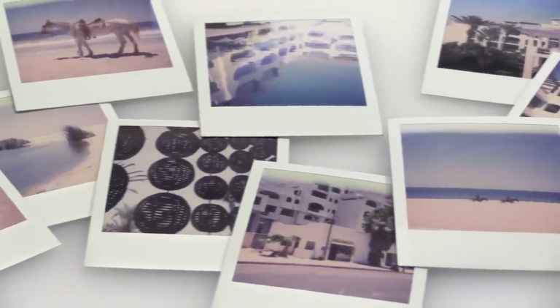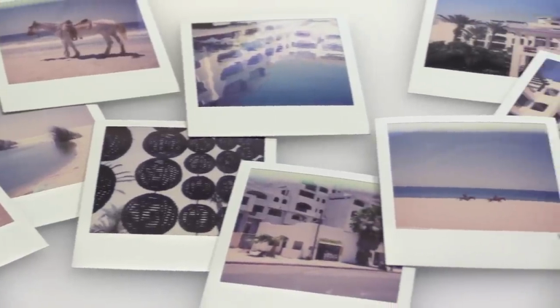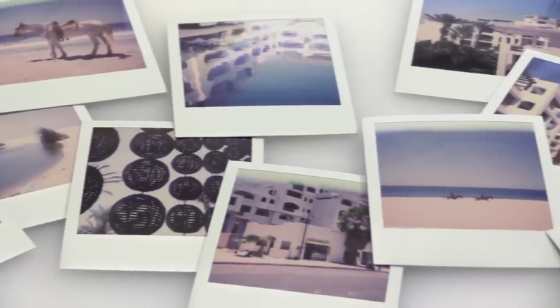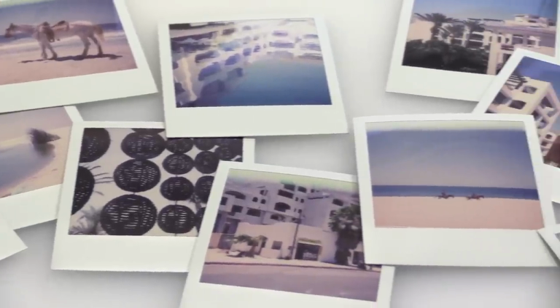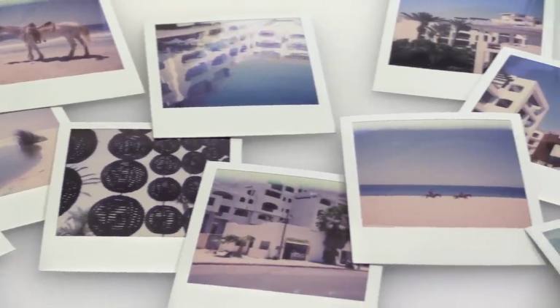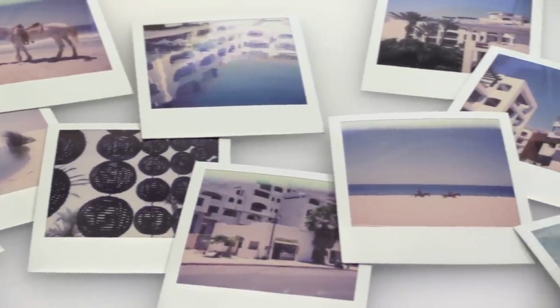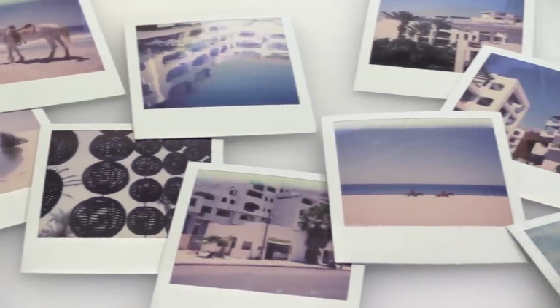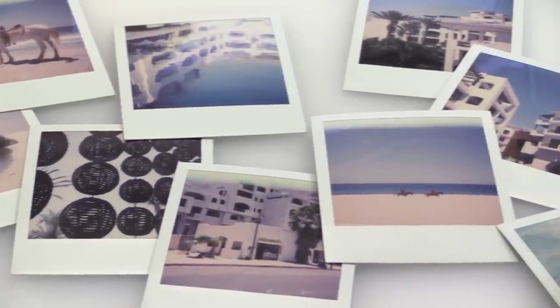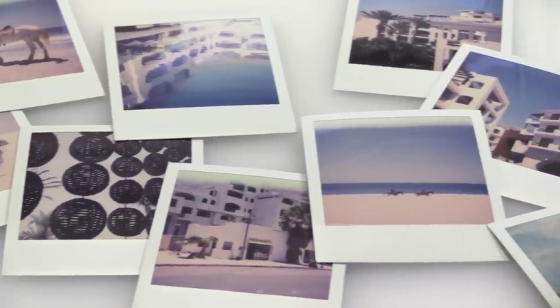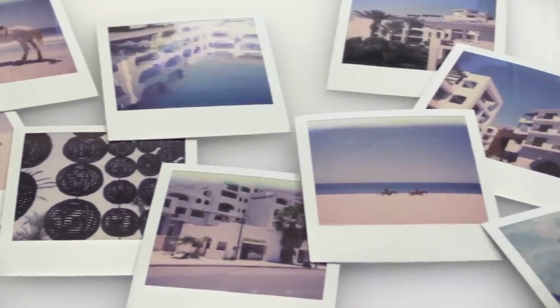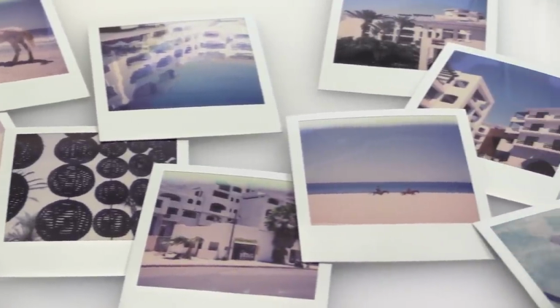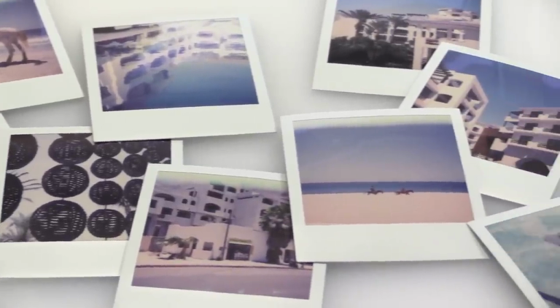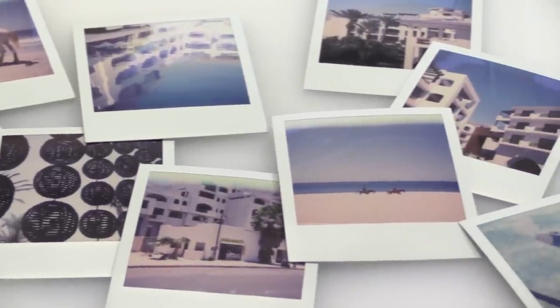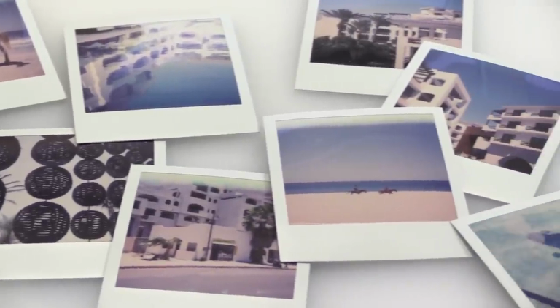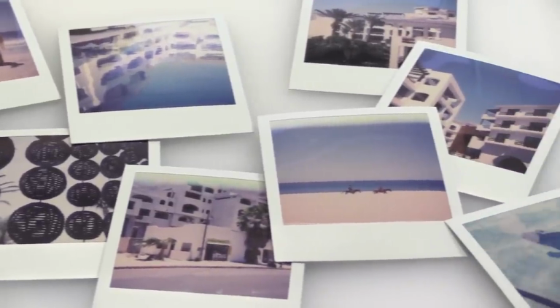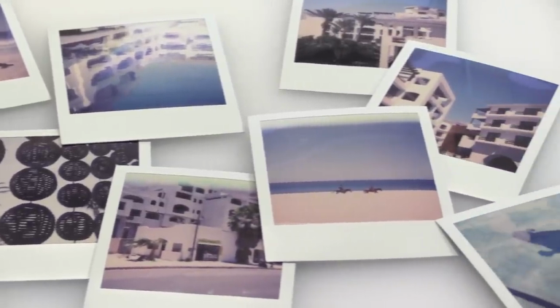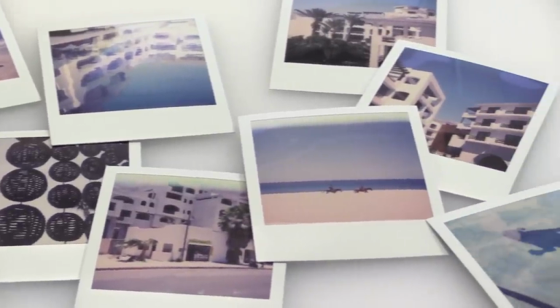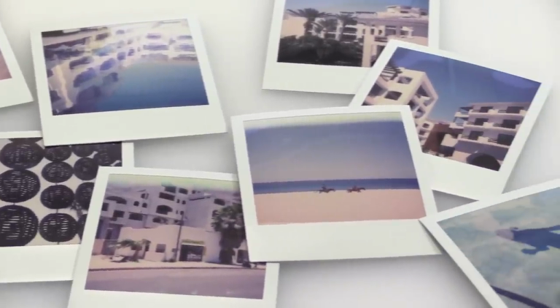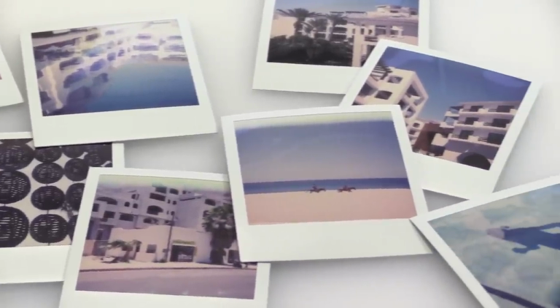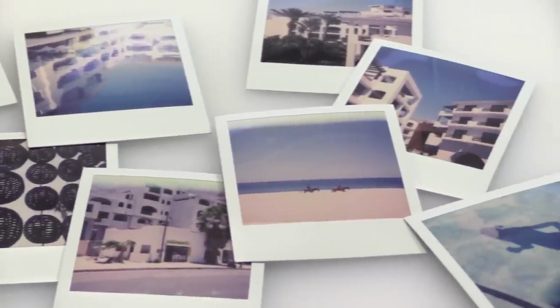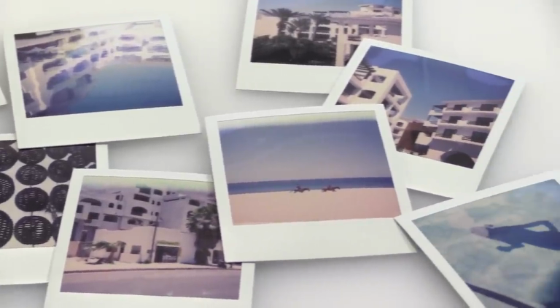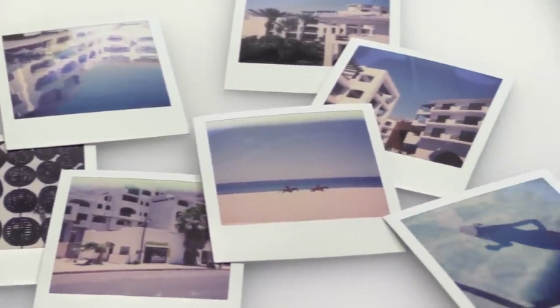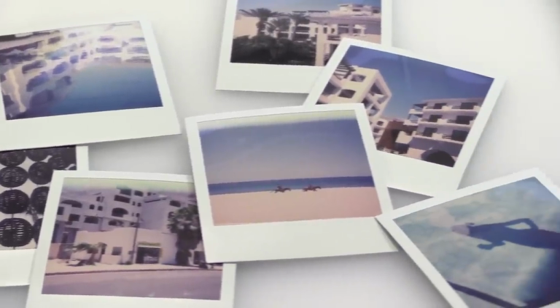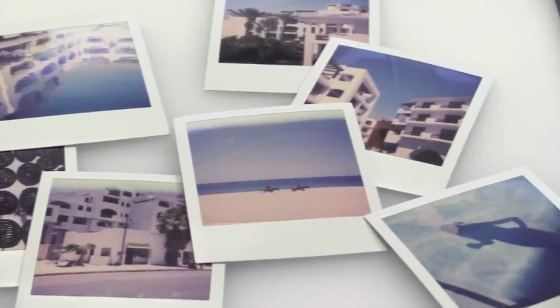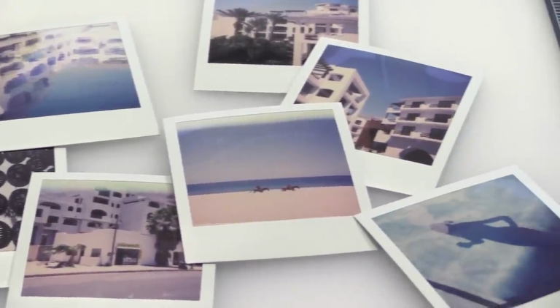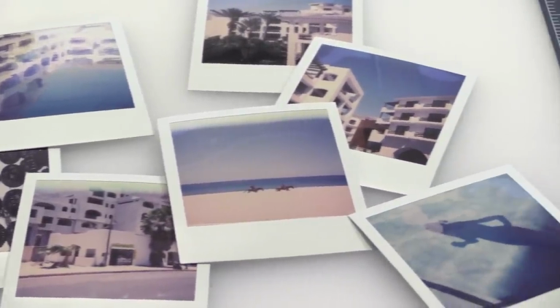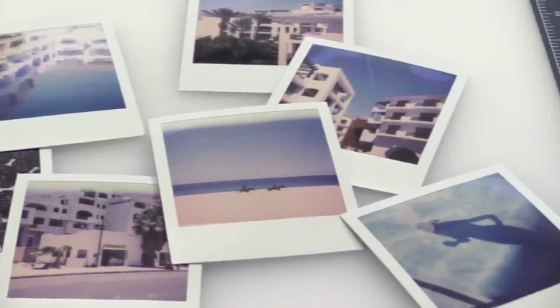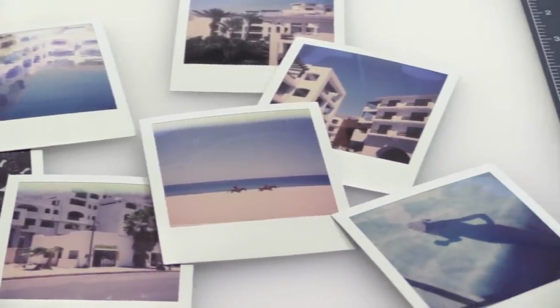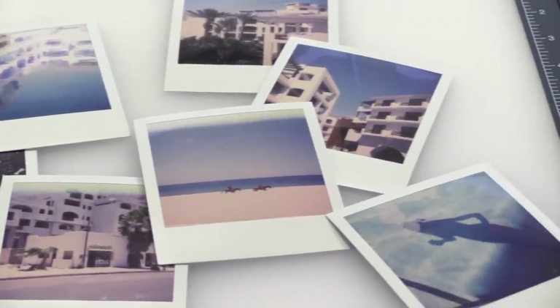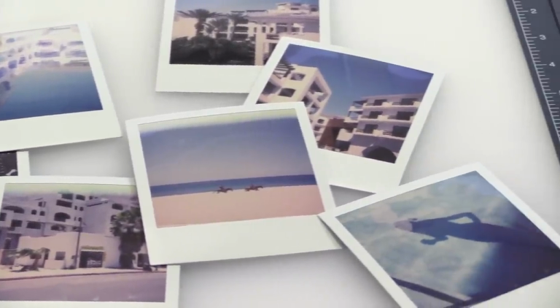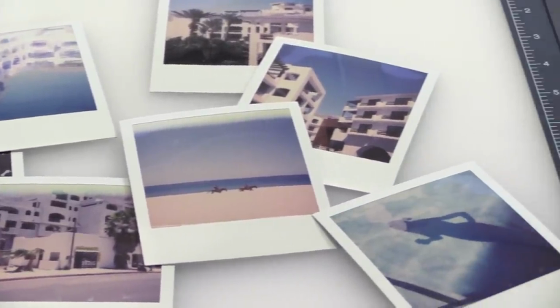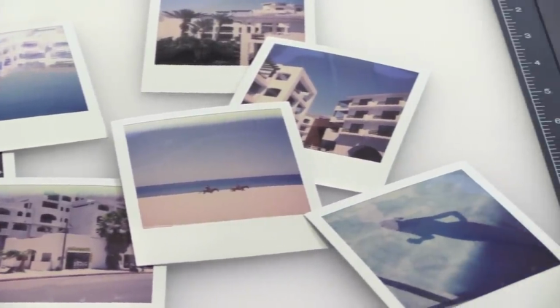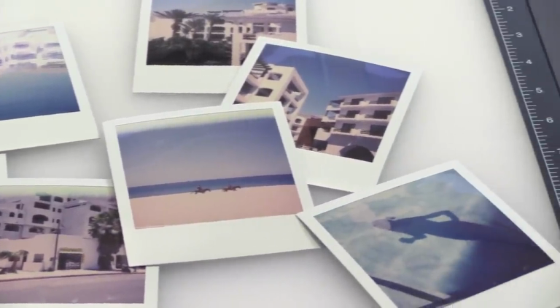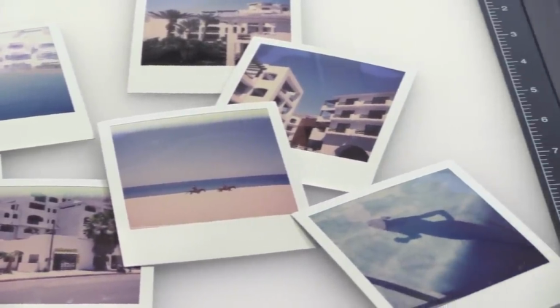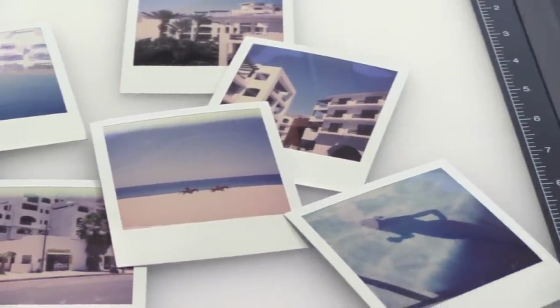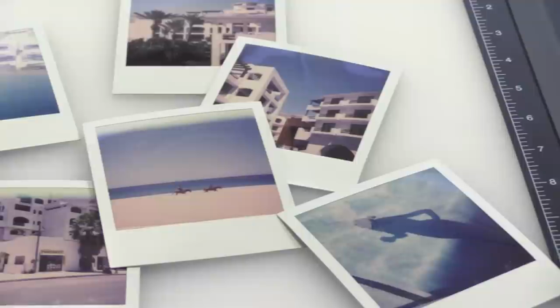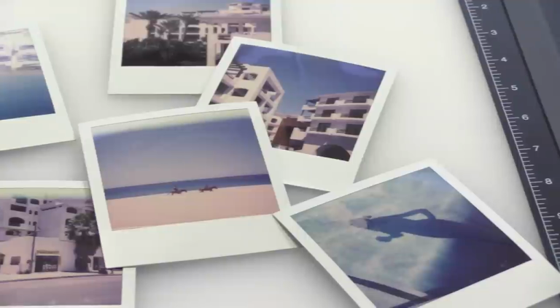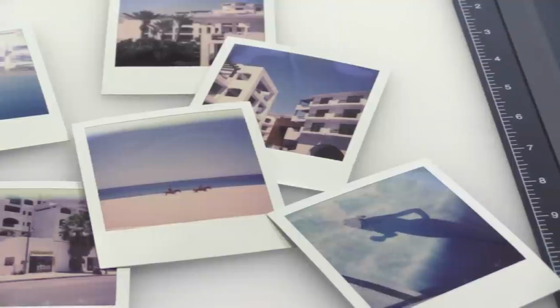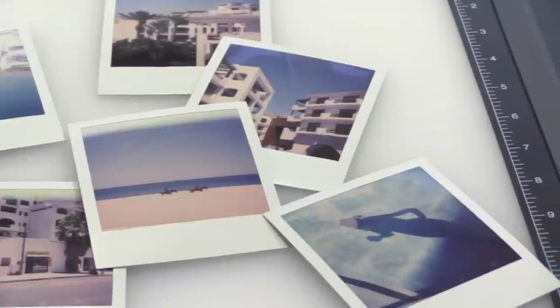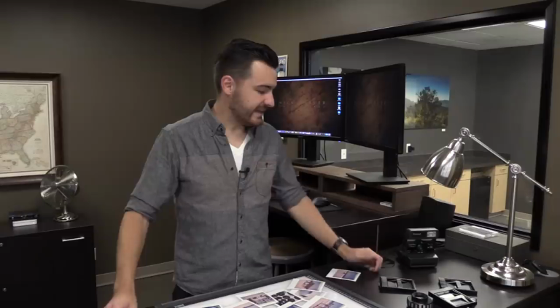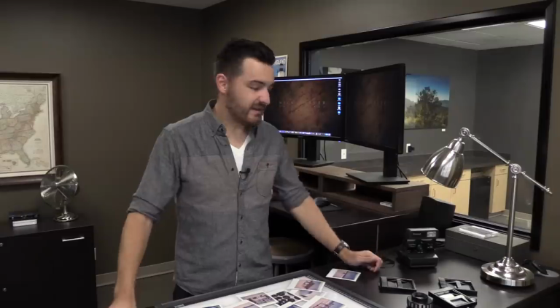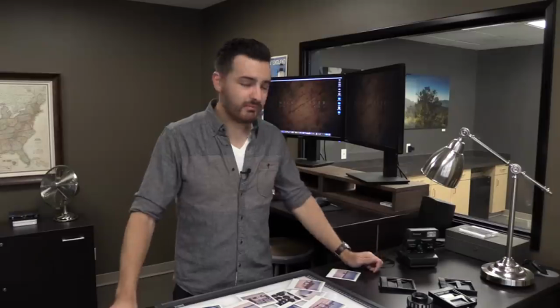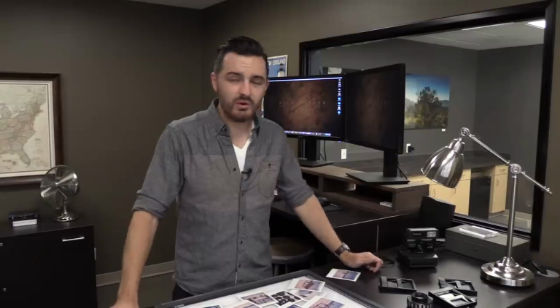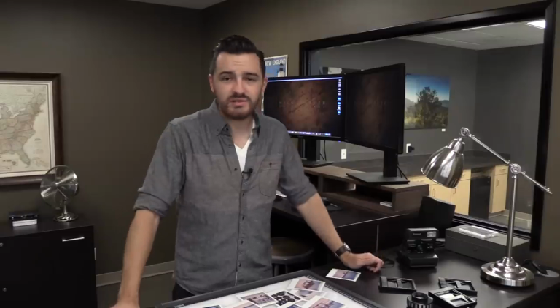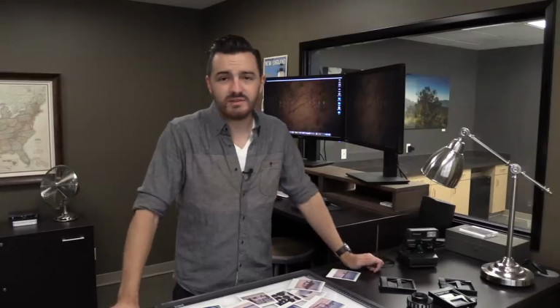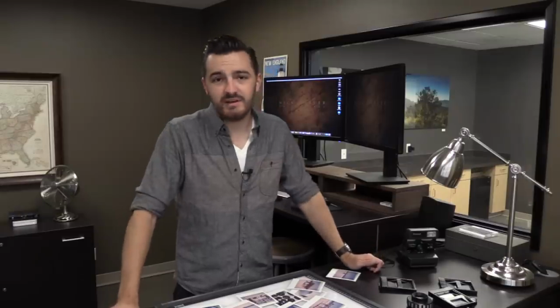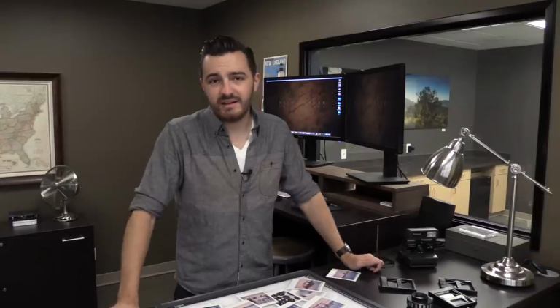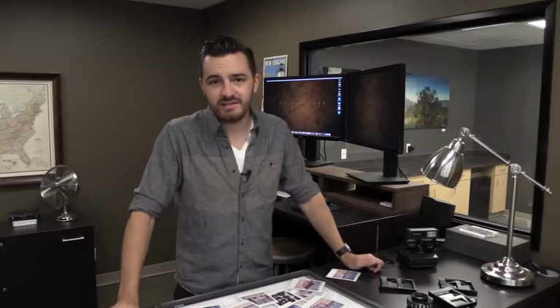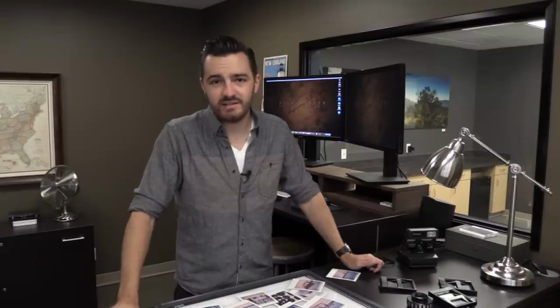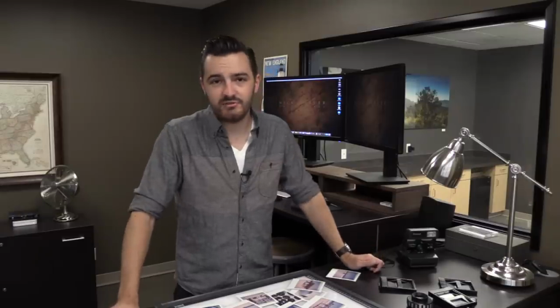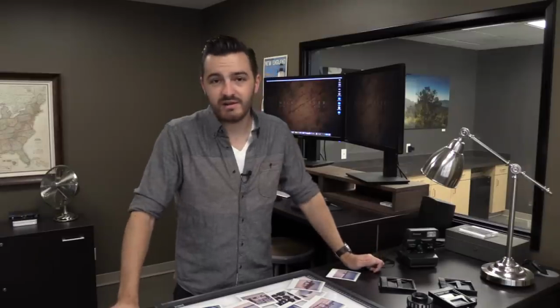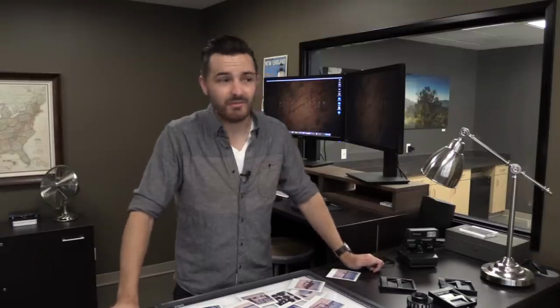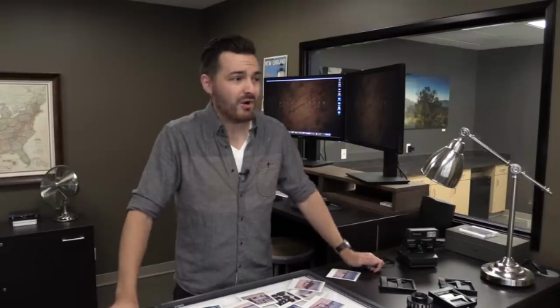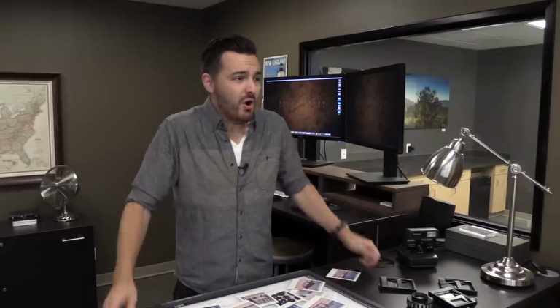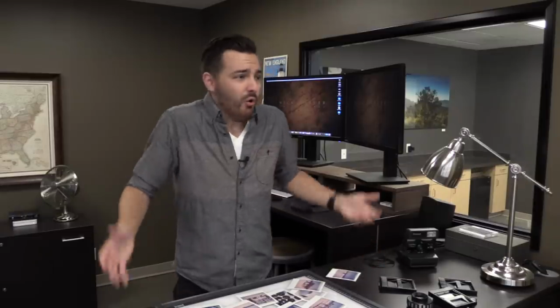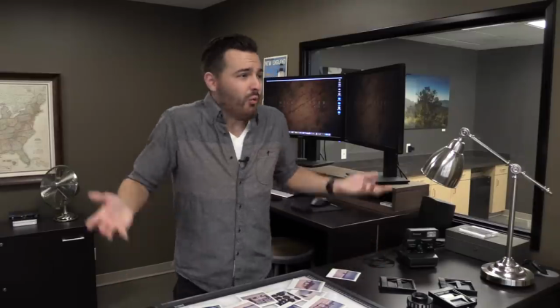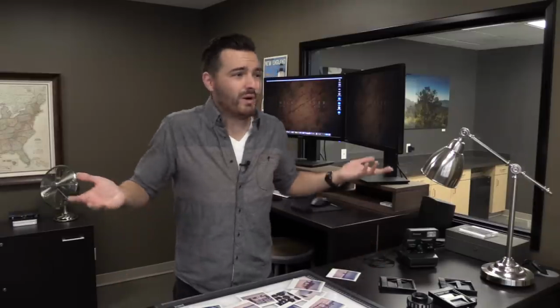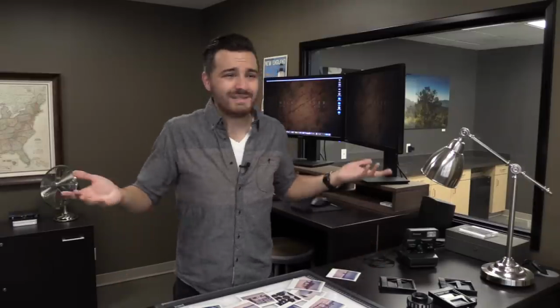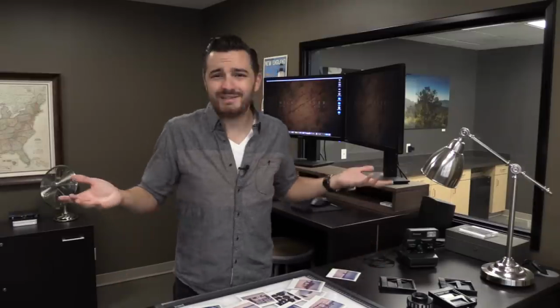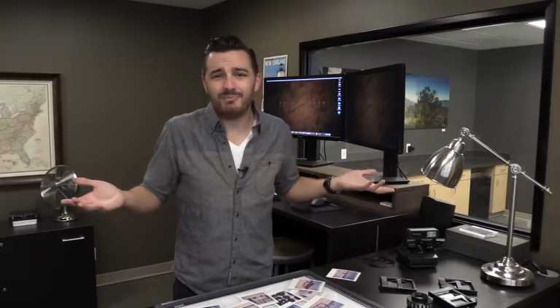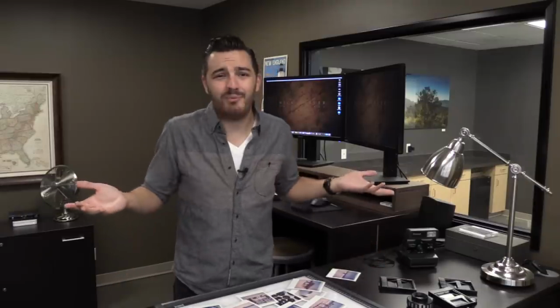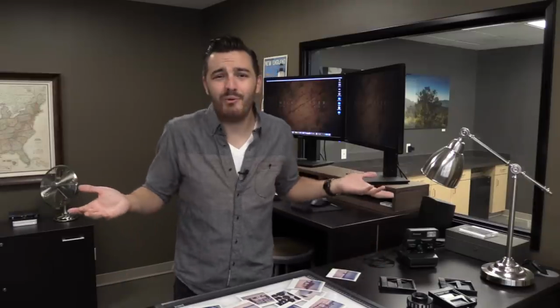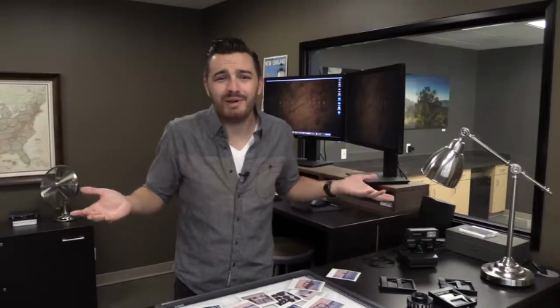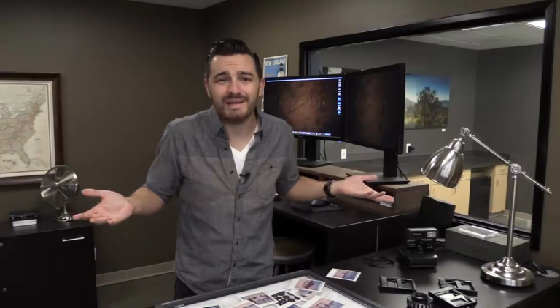Now that I'm back in town, I need to digitize these. Because after all, if I can't post them on Instagram, what's the point?